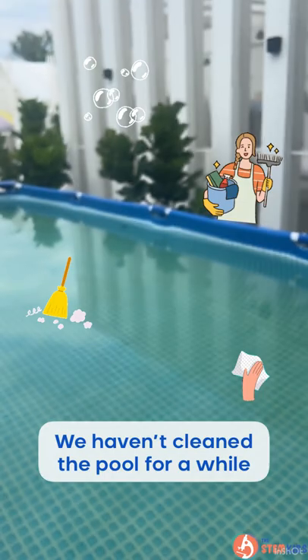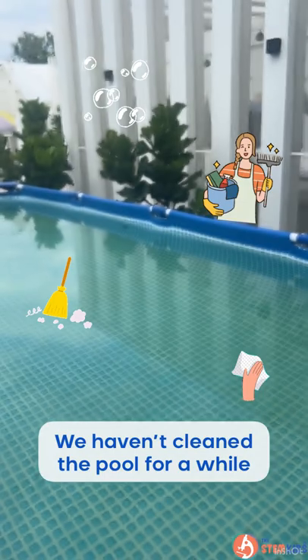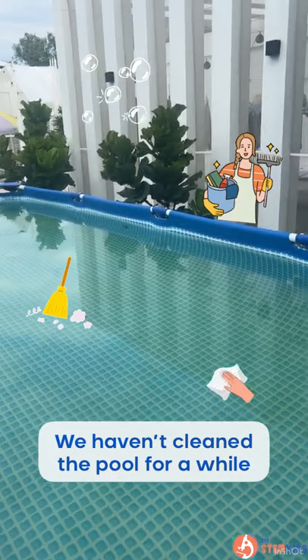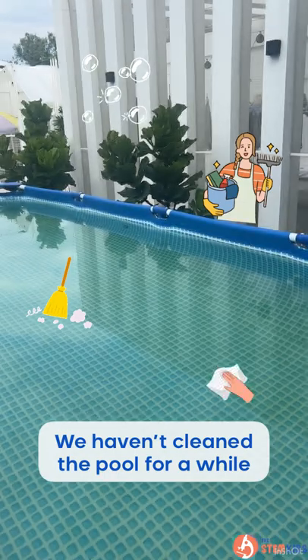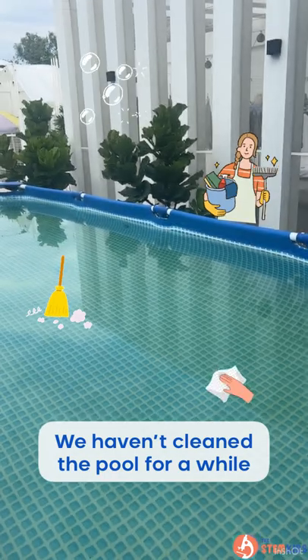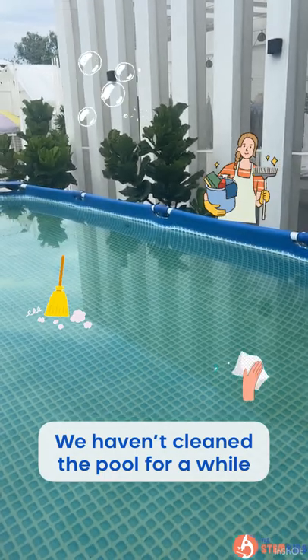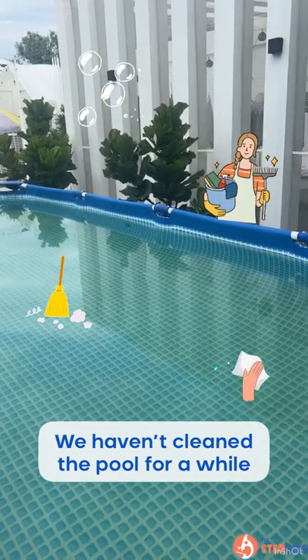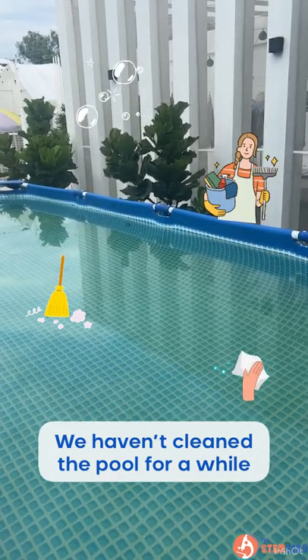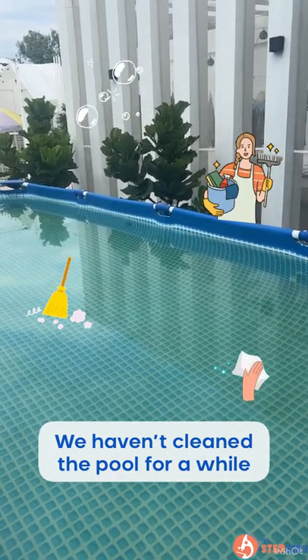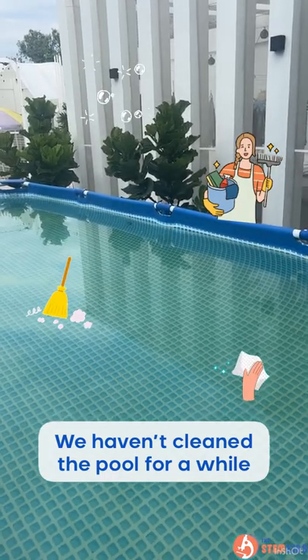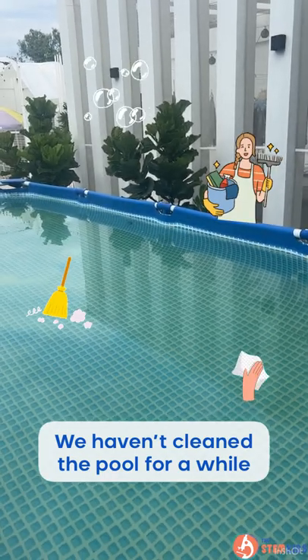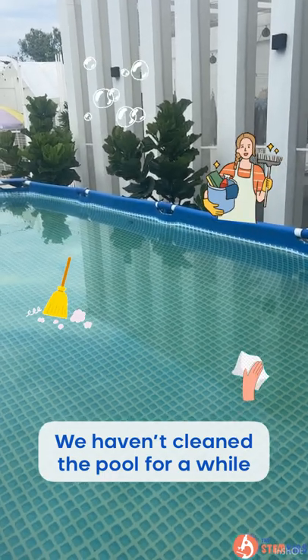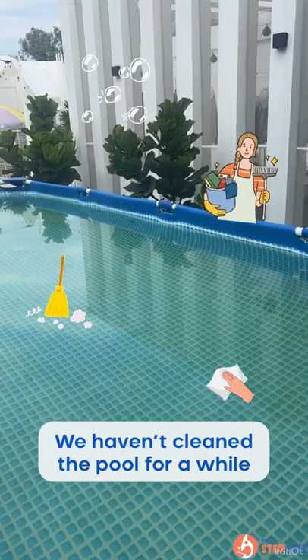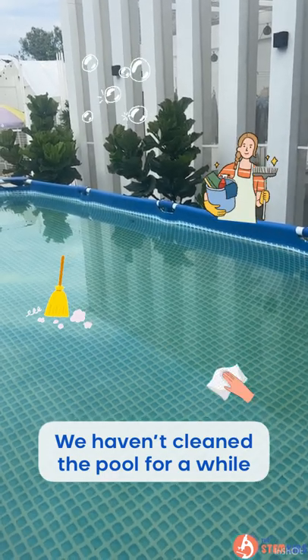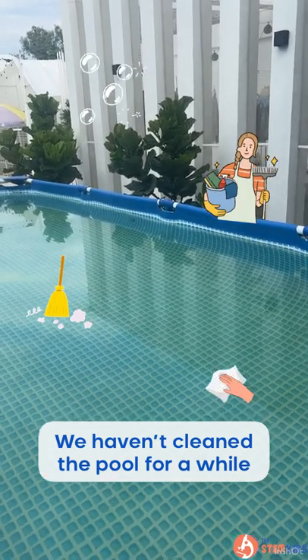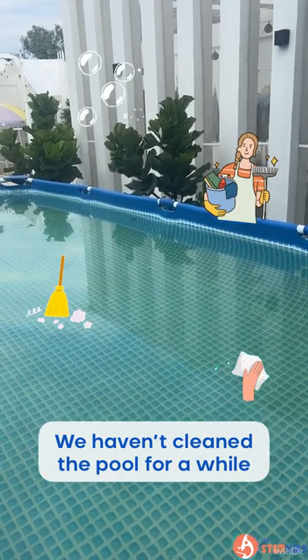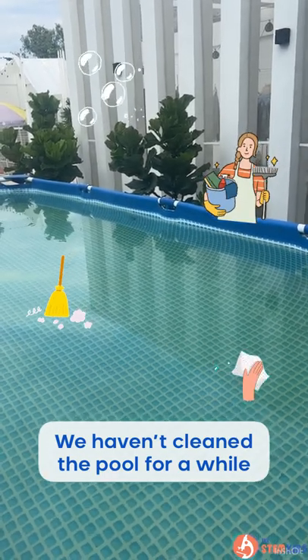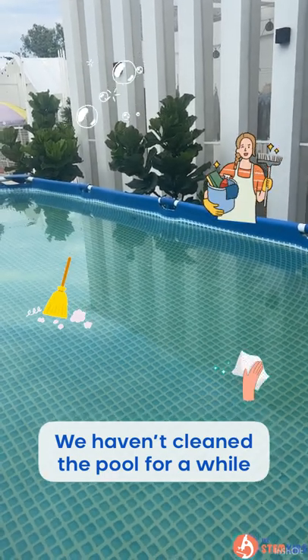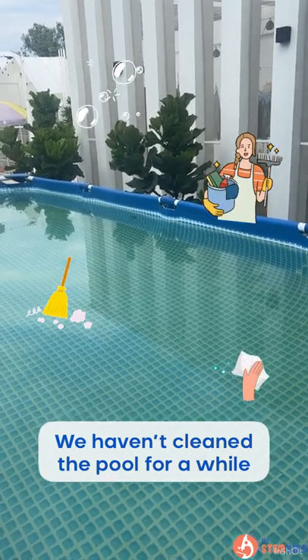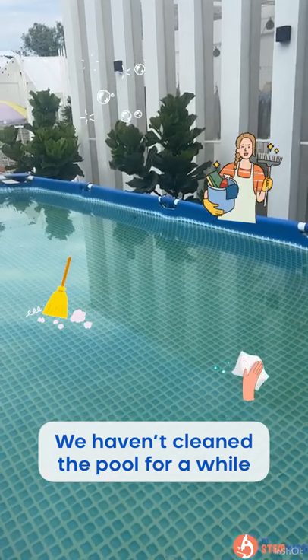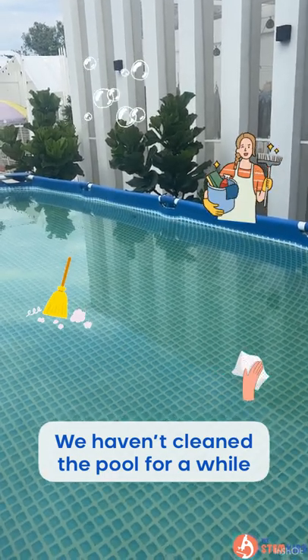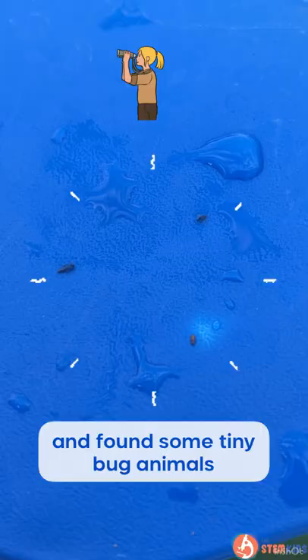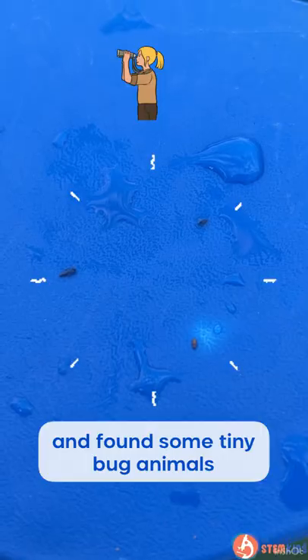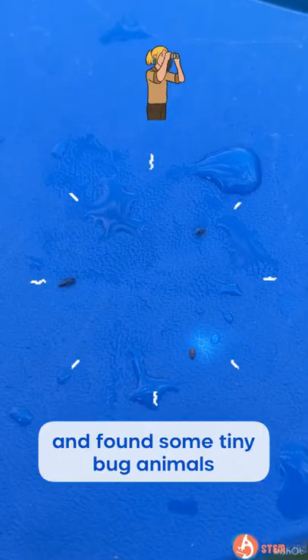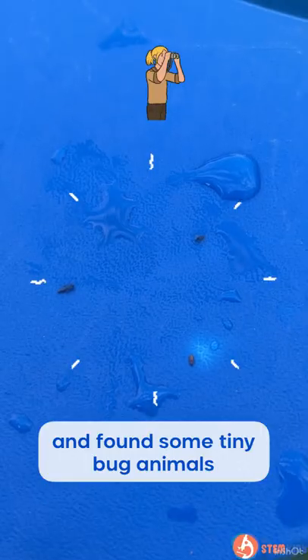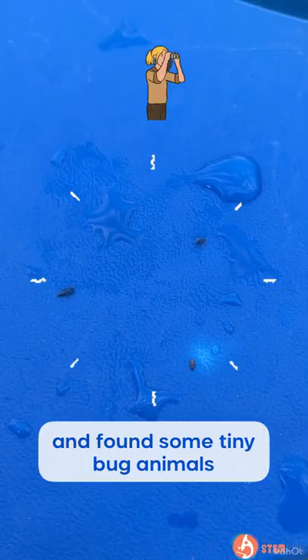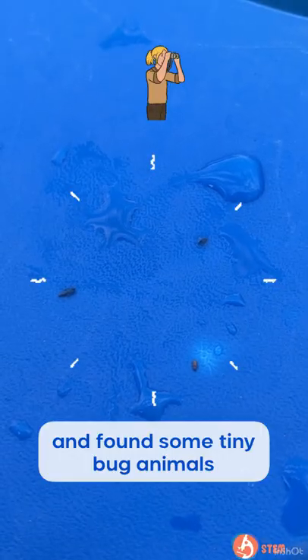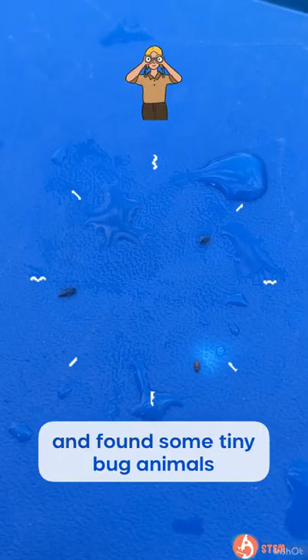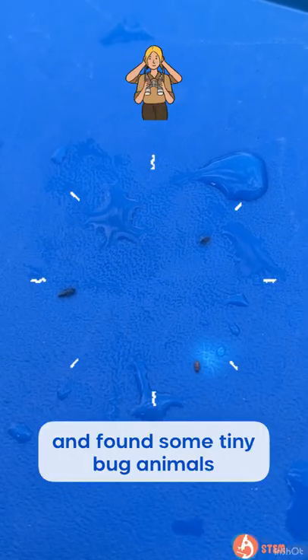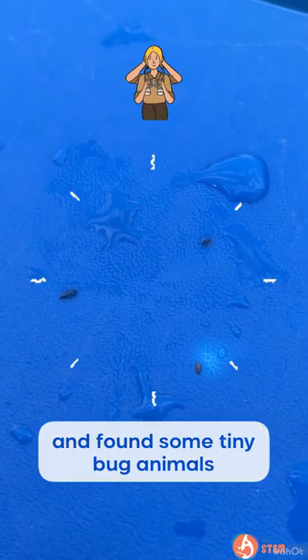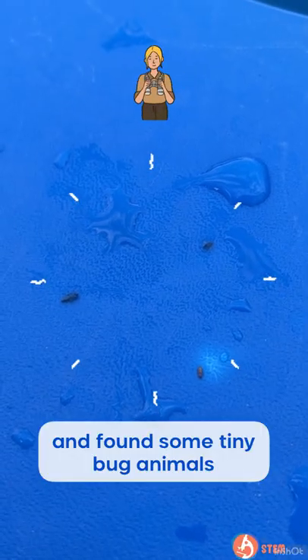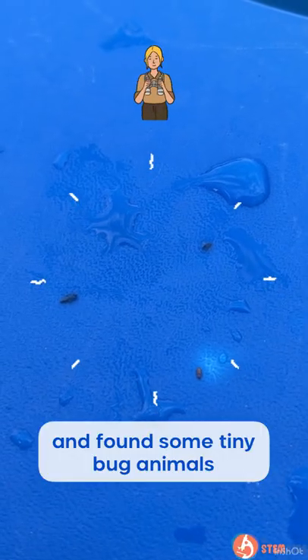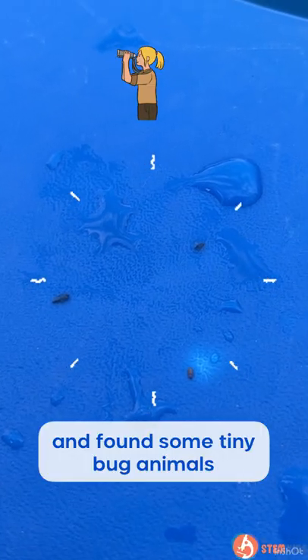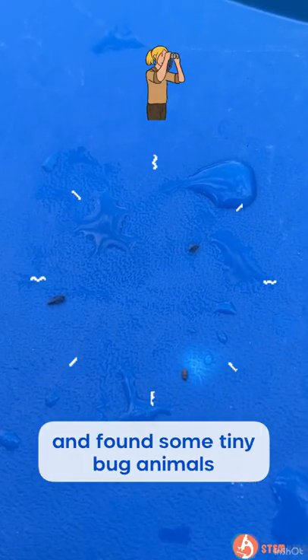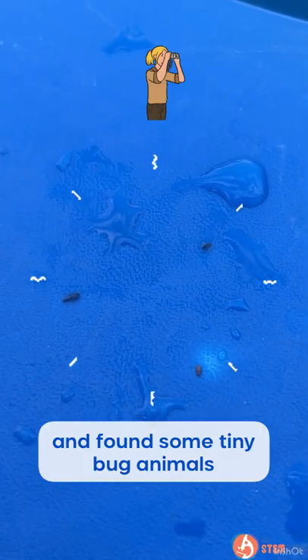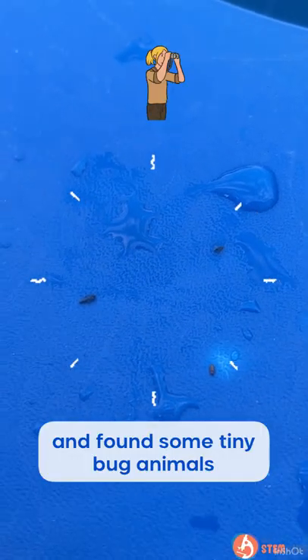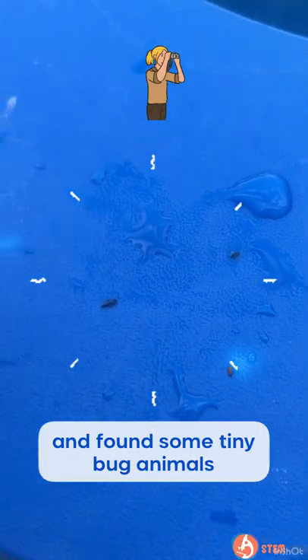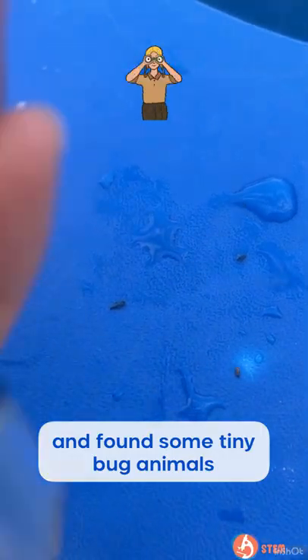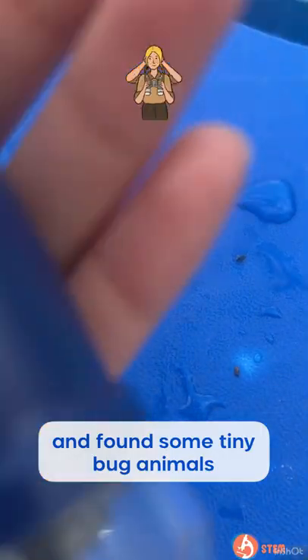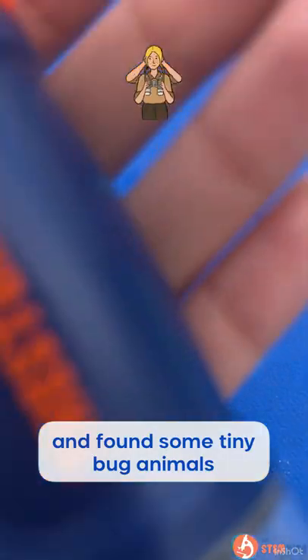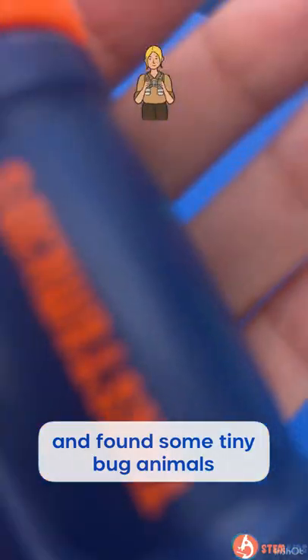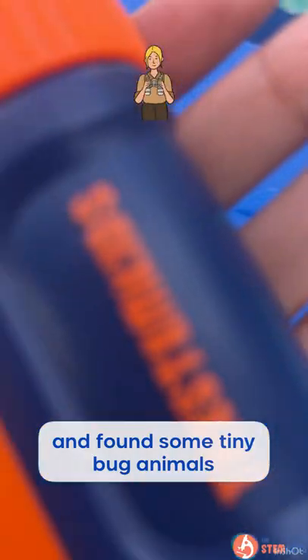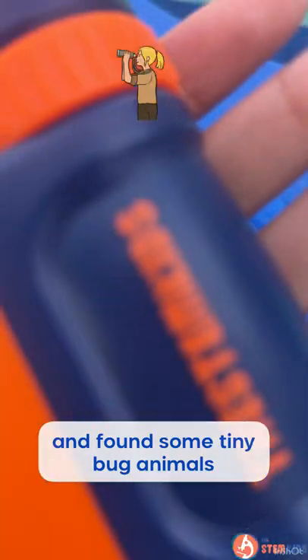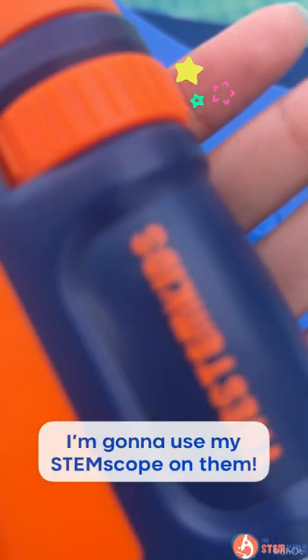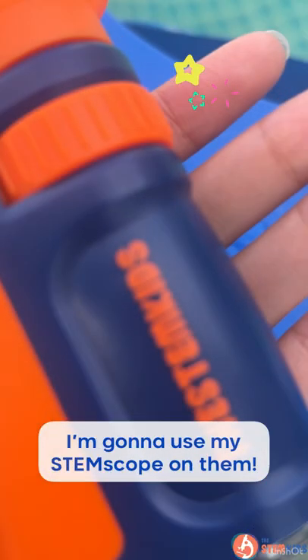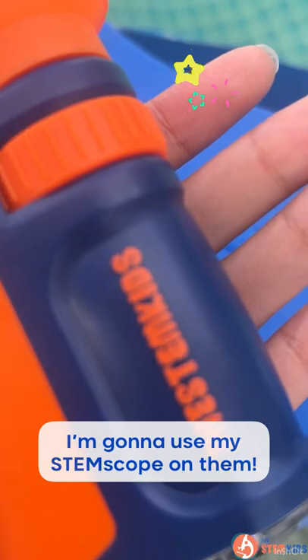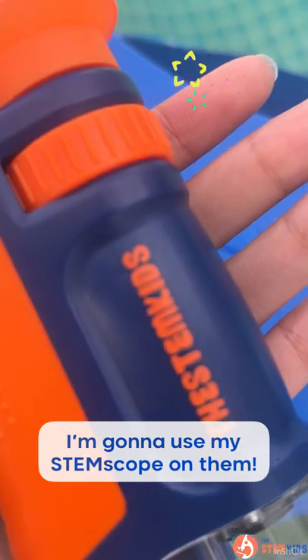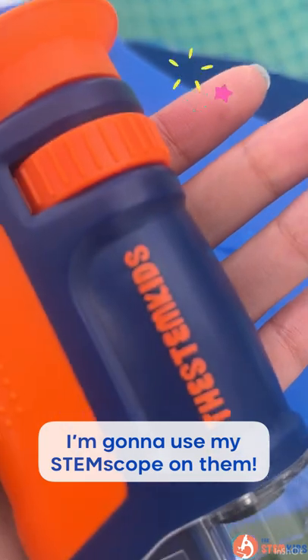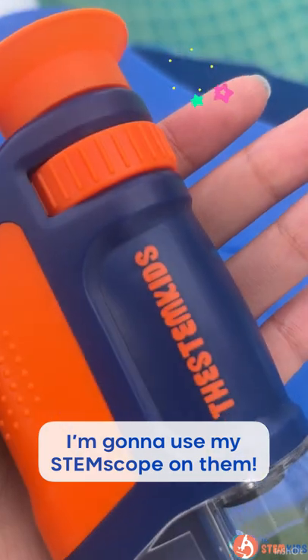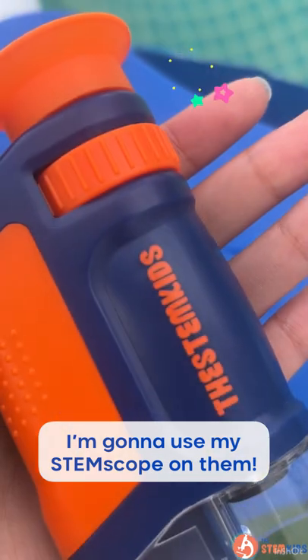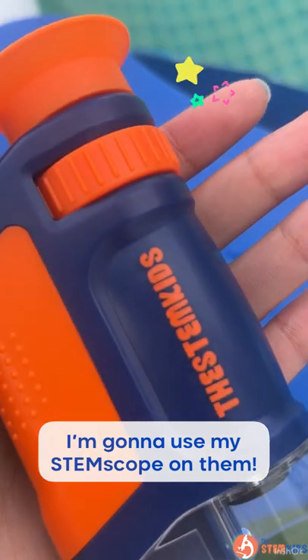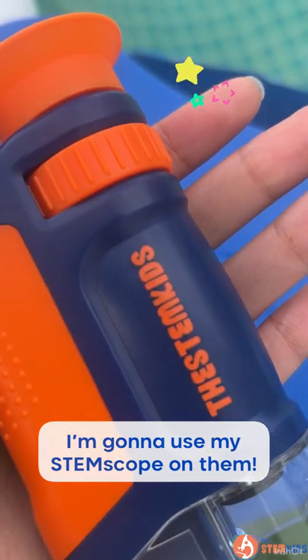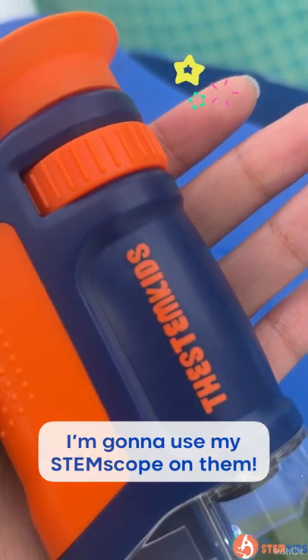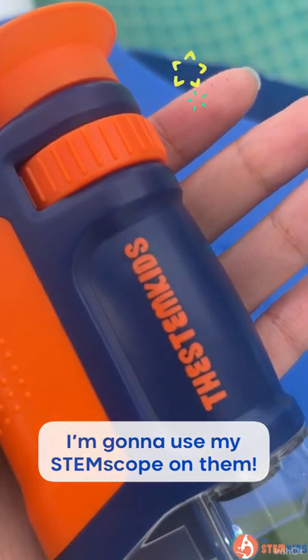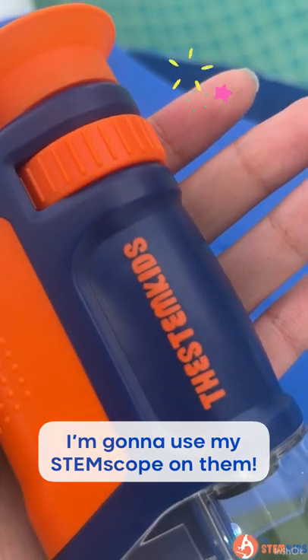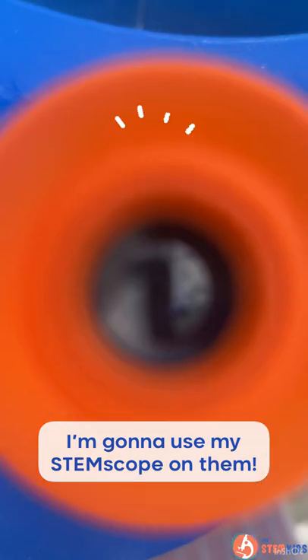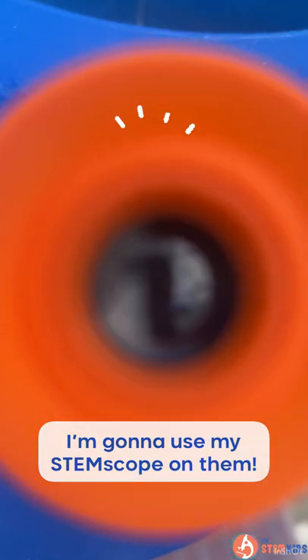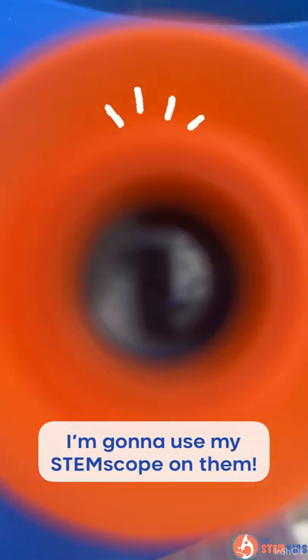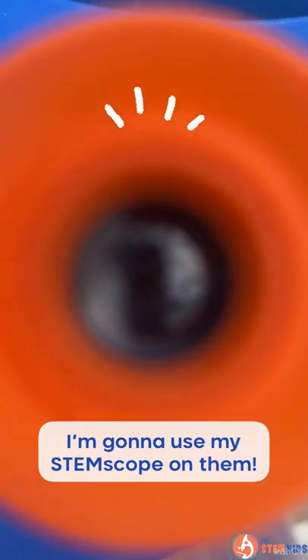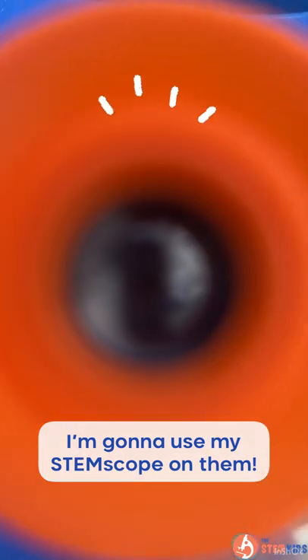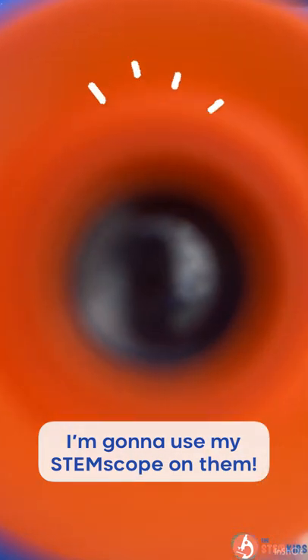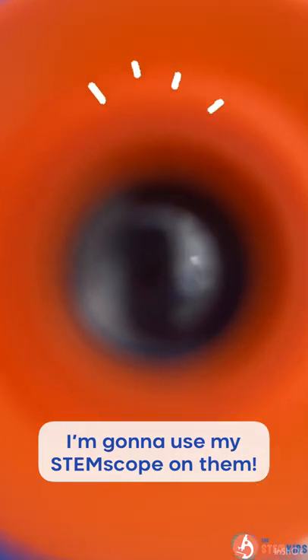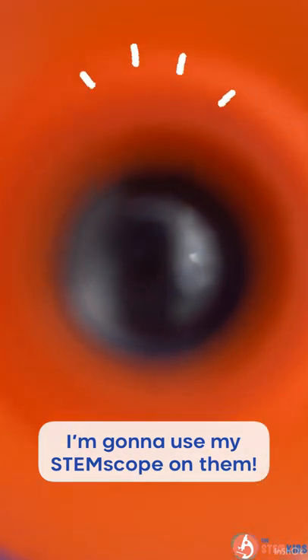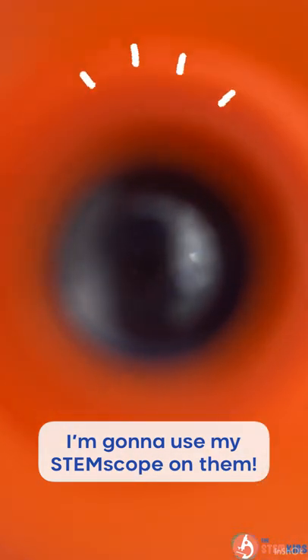We haven't cleaned the pool for a while and found some tiny bug animals. I'm gonna use my stem scope on them.